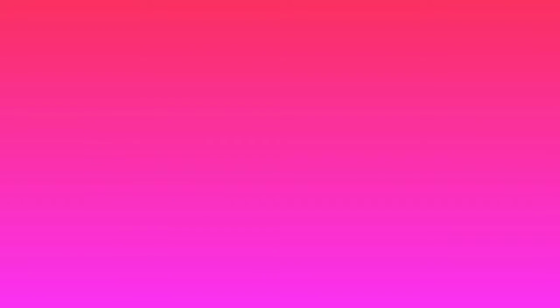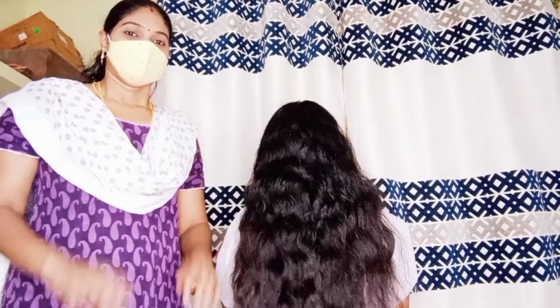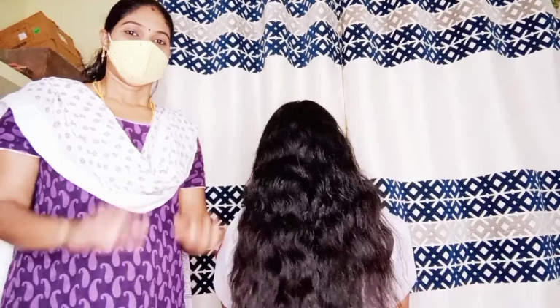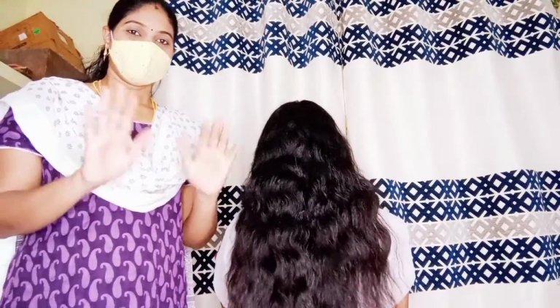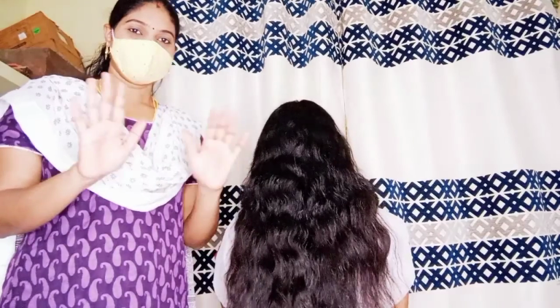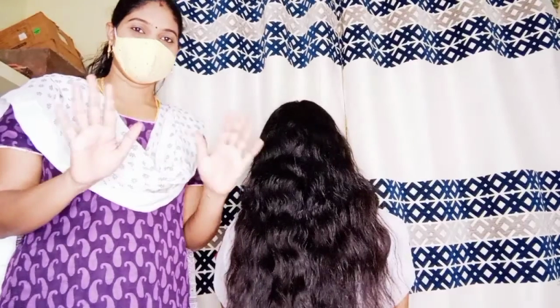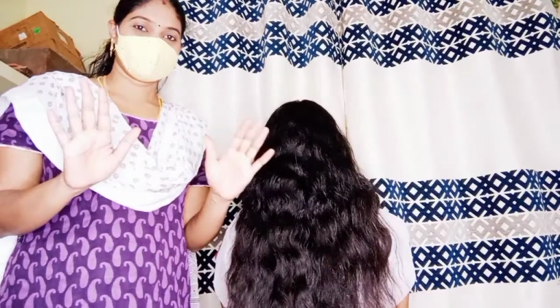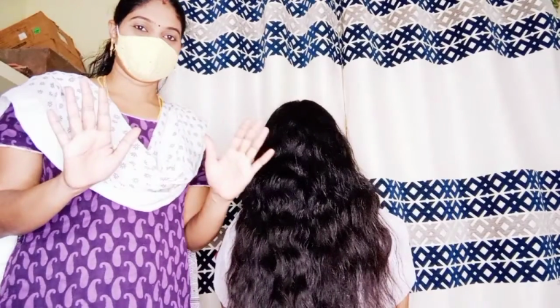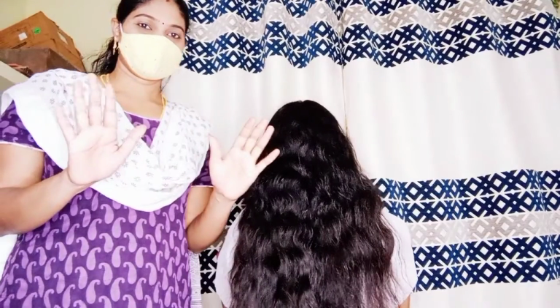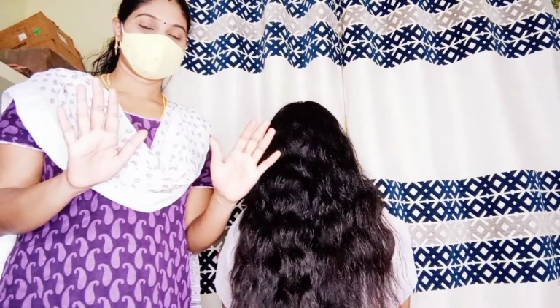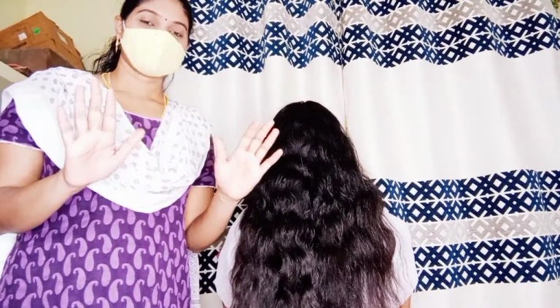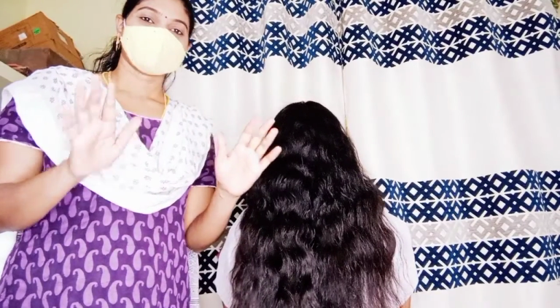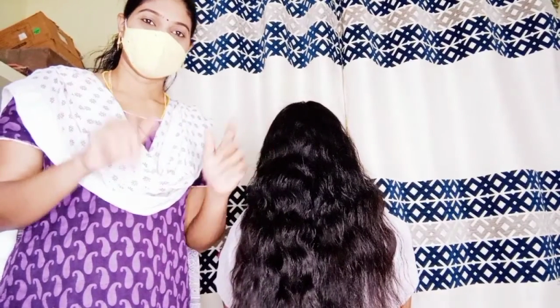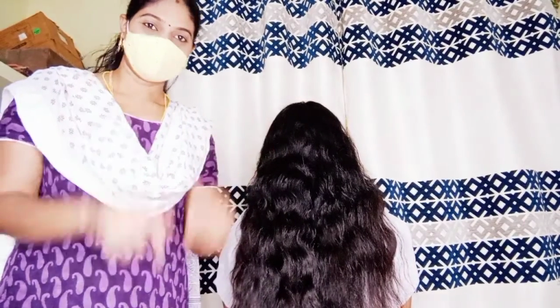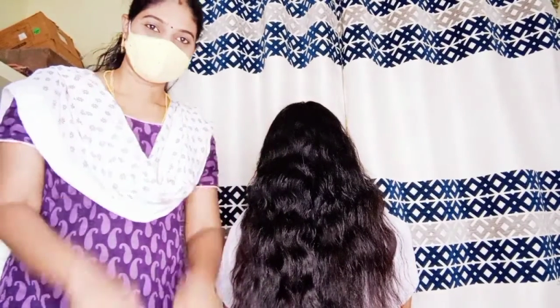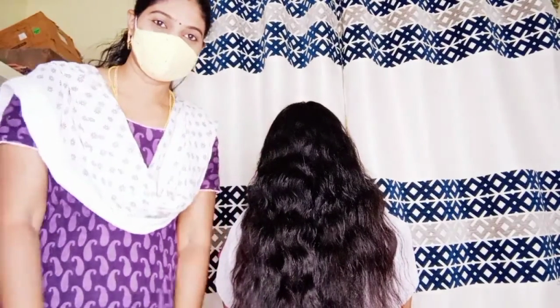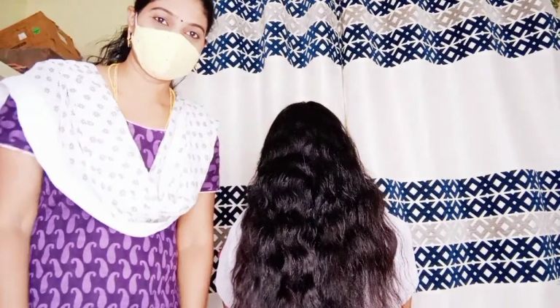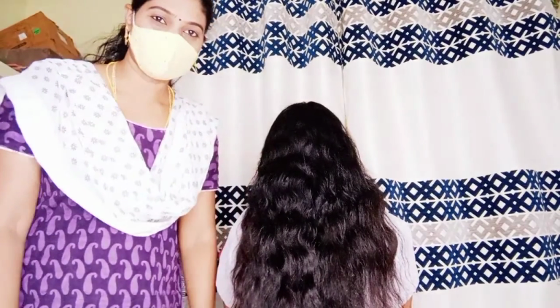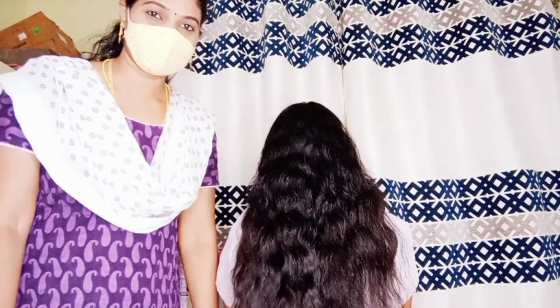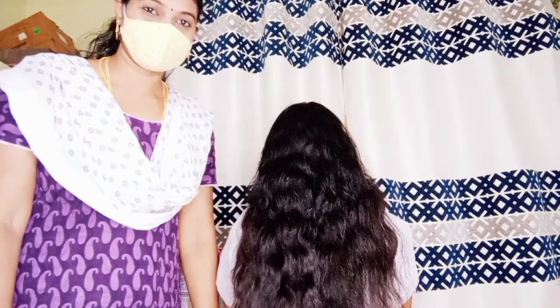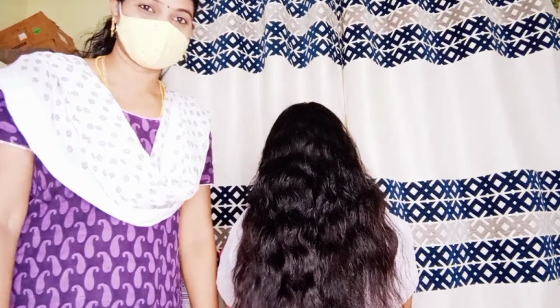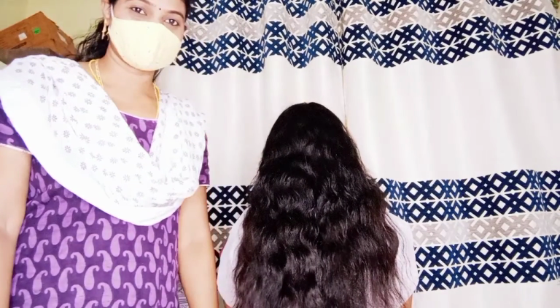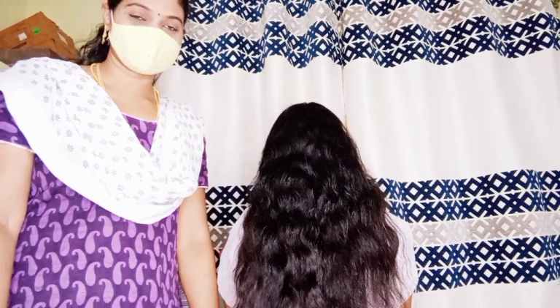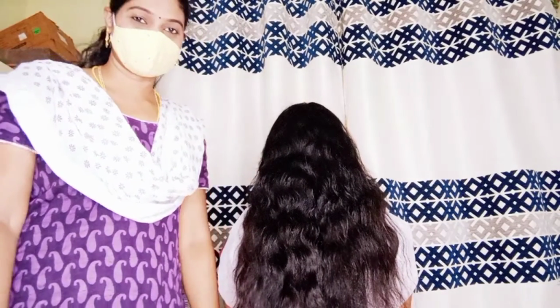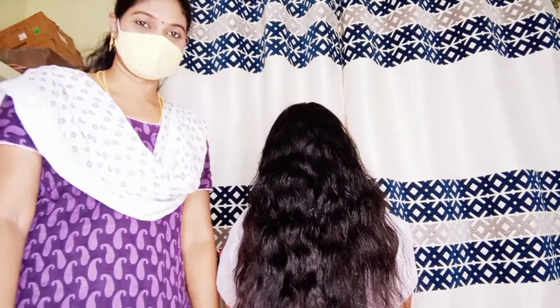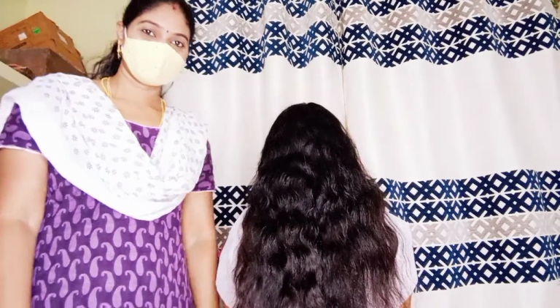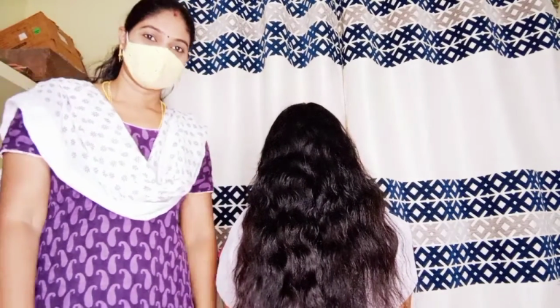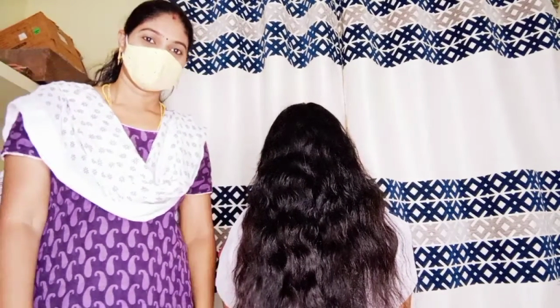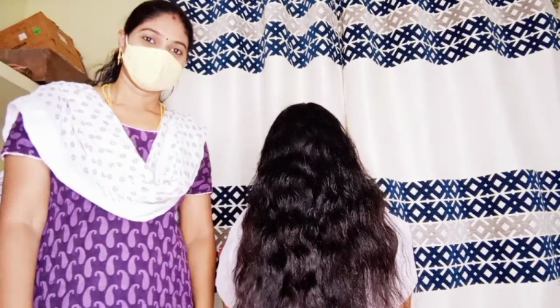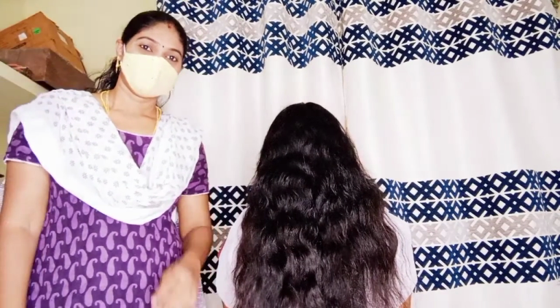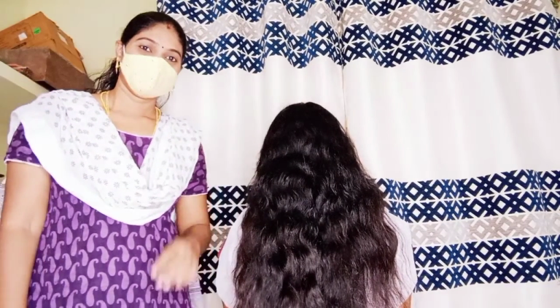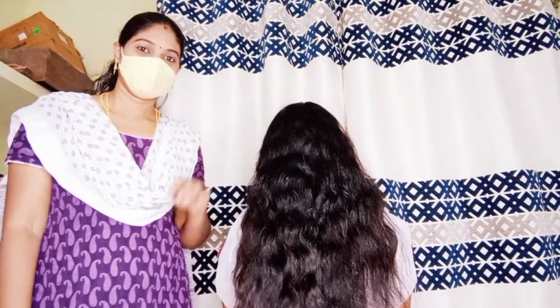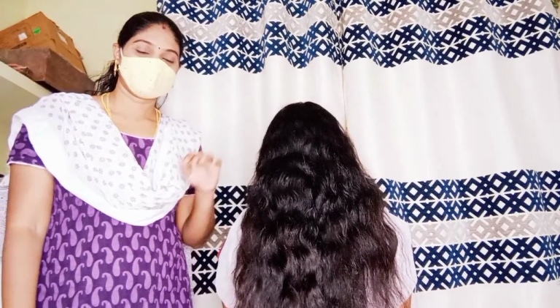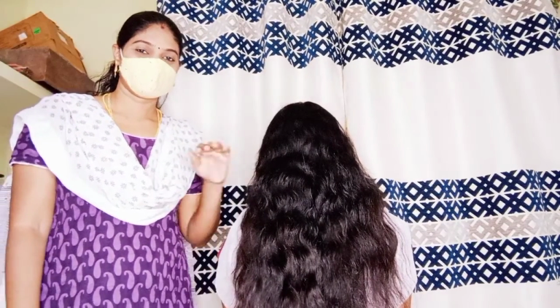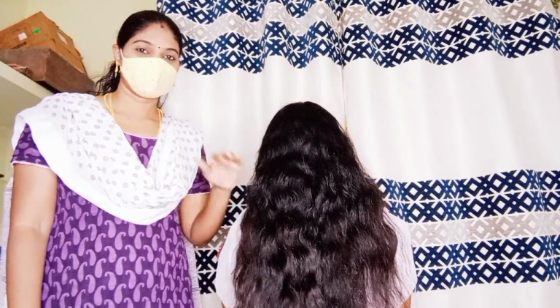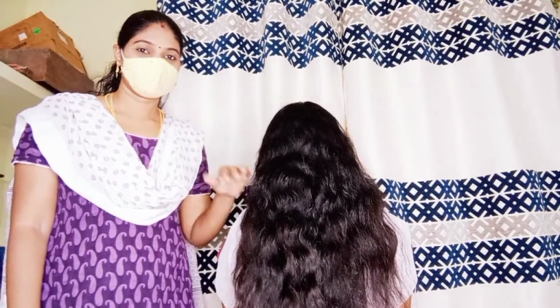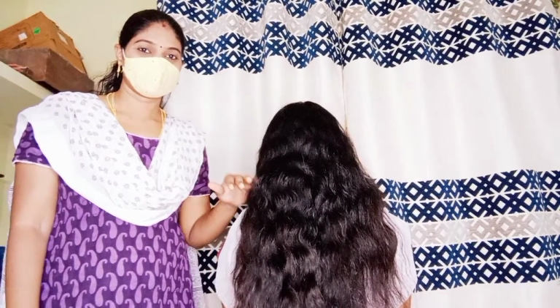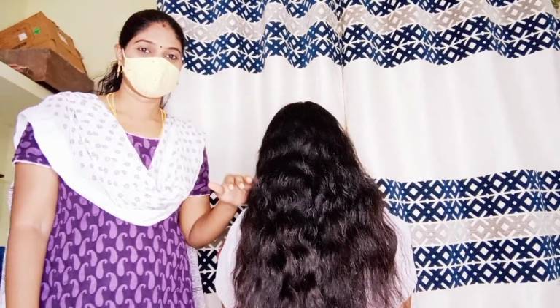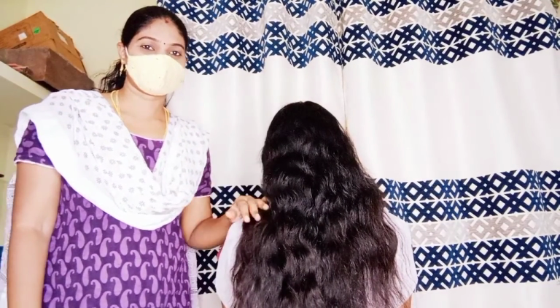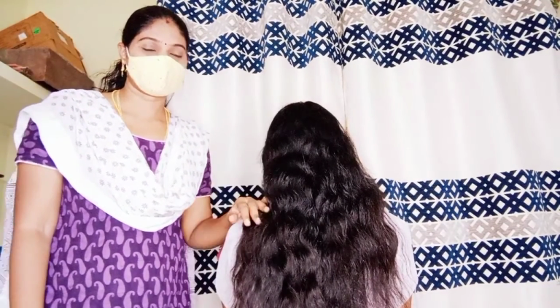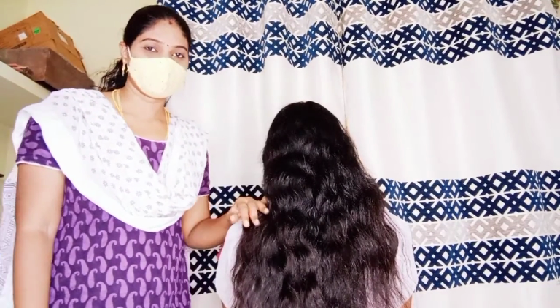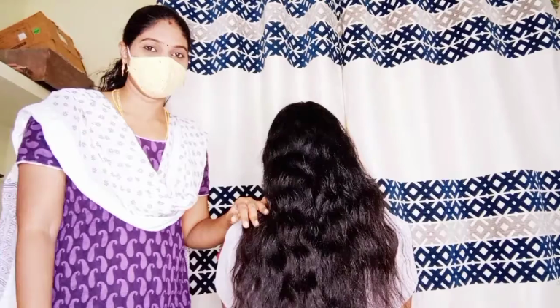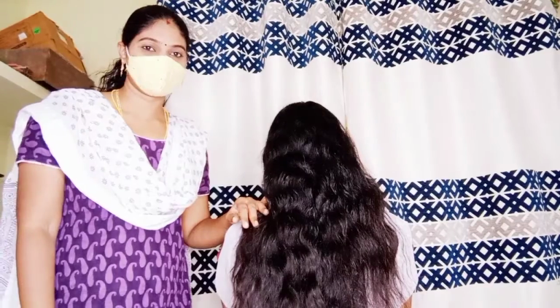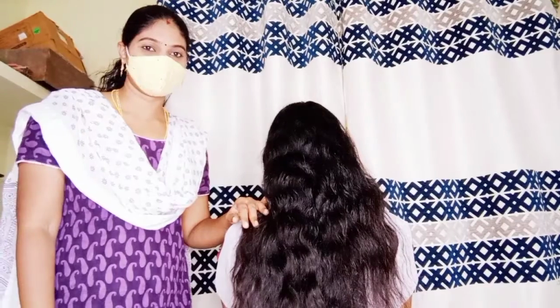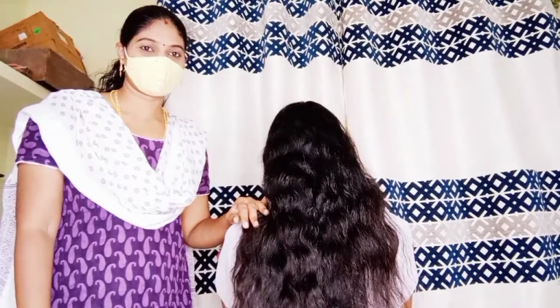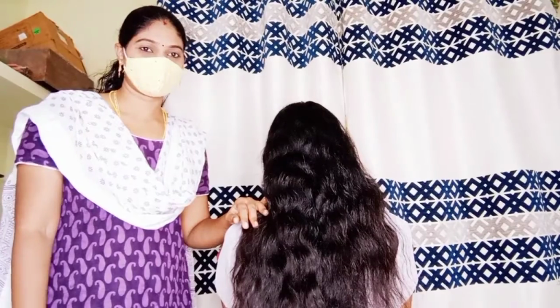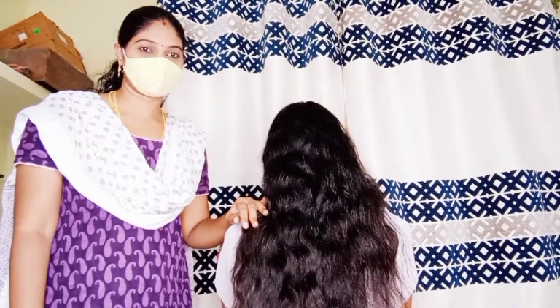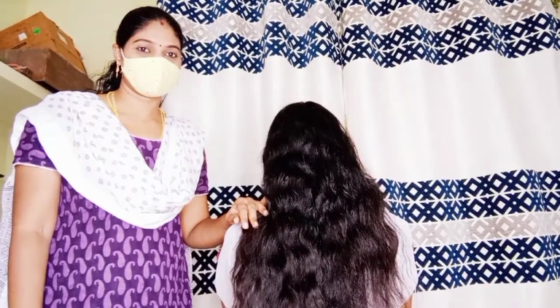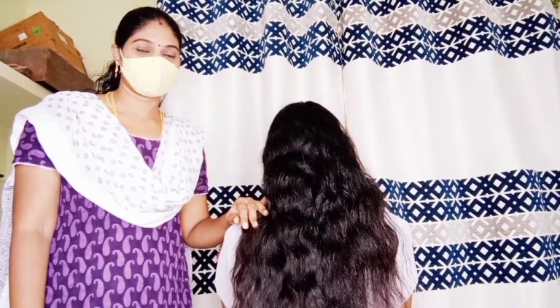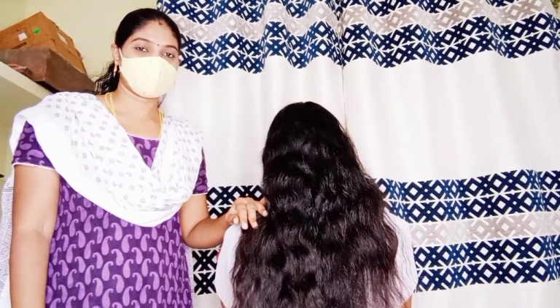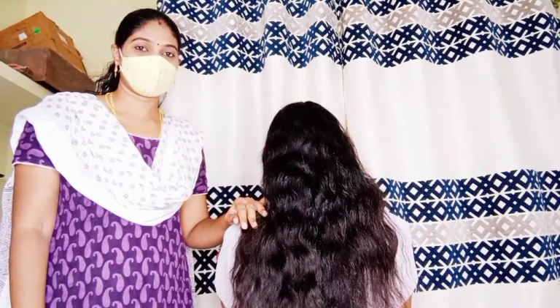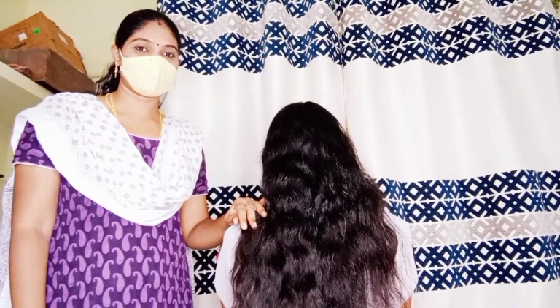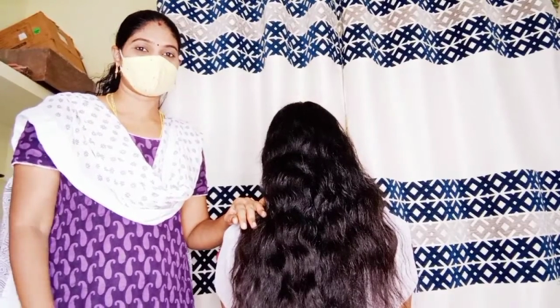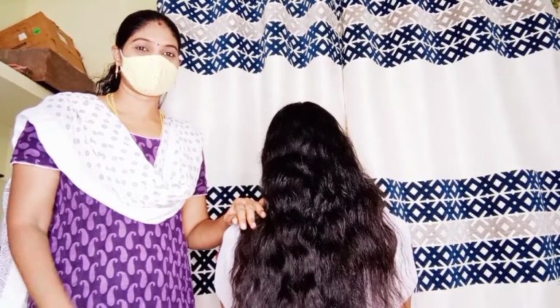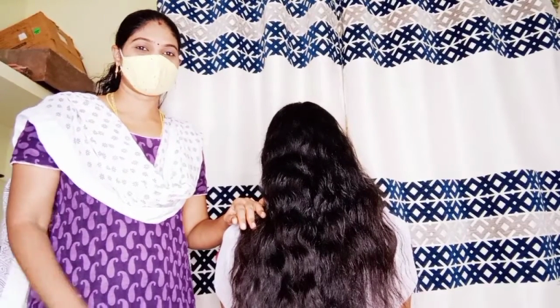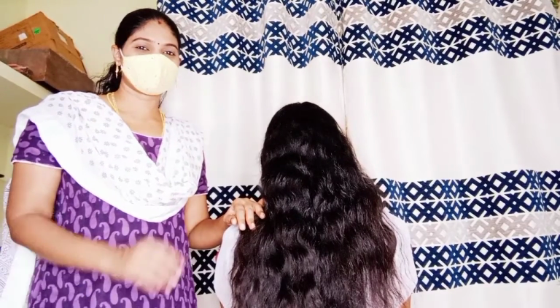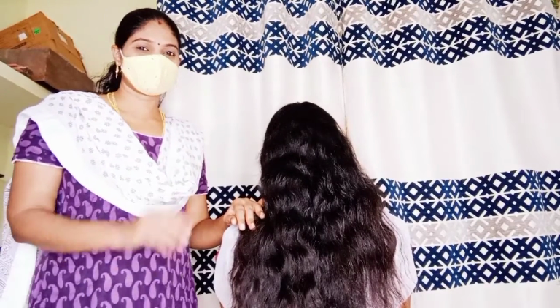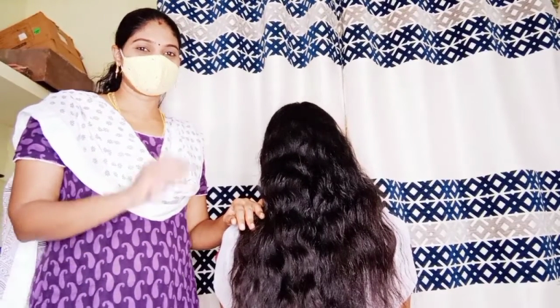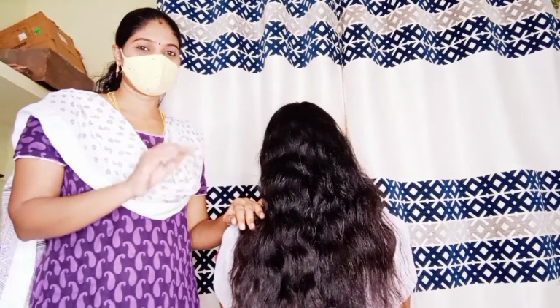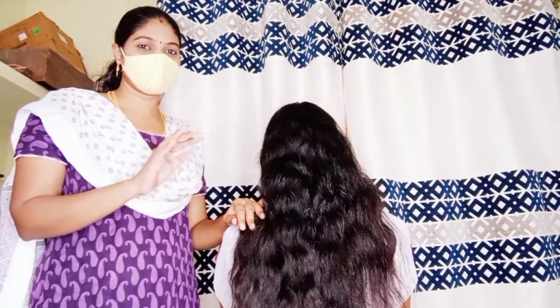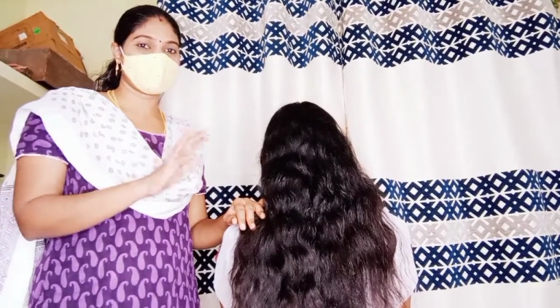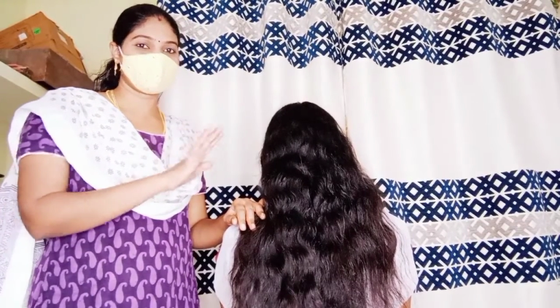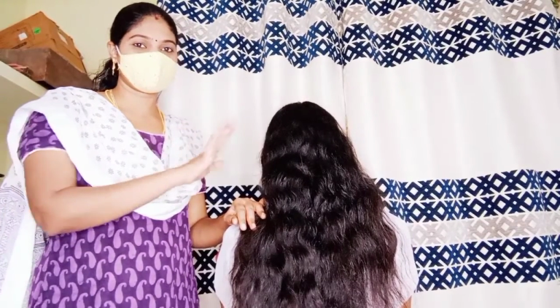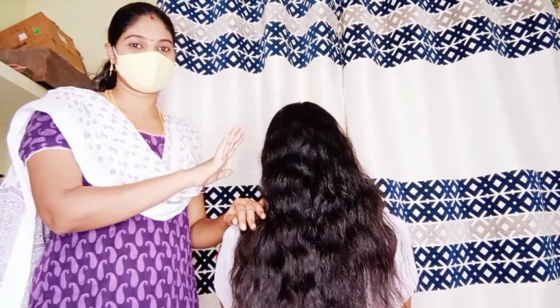Hi everyone! Welcome to Momandata channel! Today we have a client who has a little bit of pain.